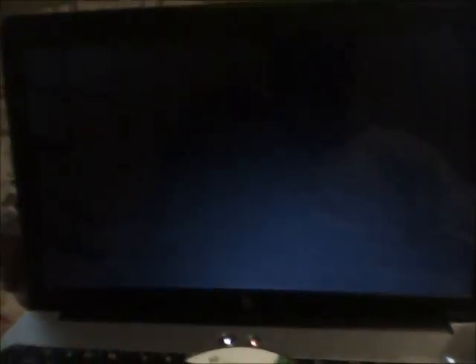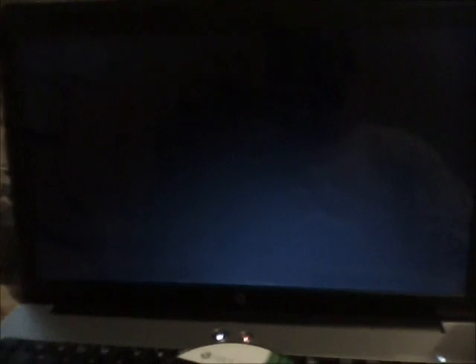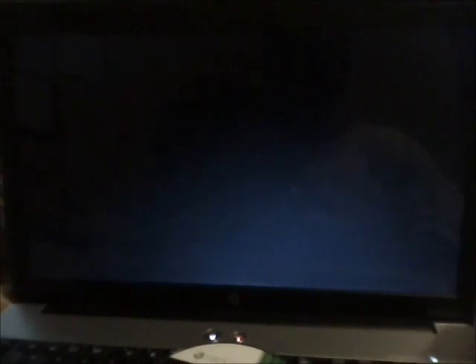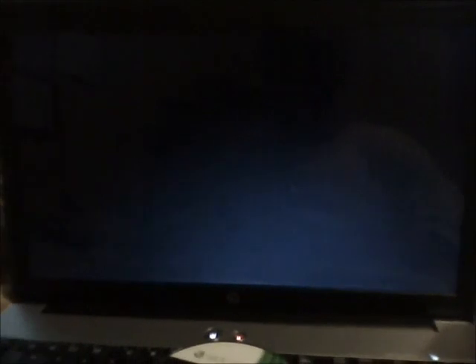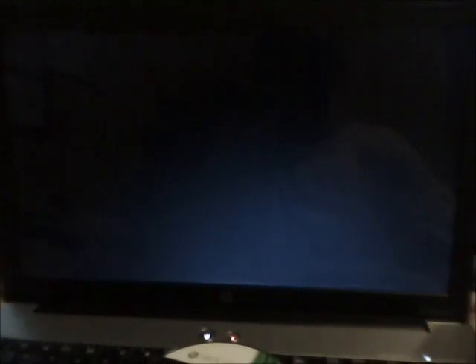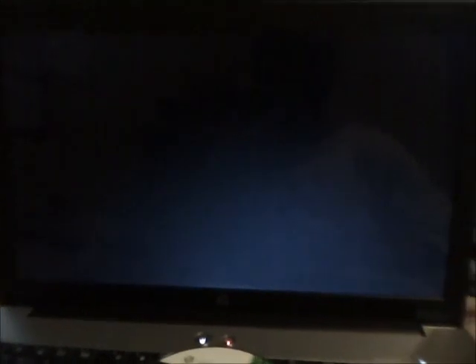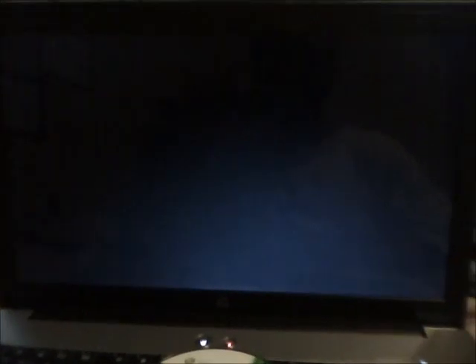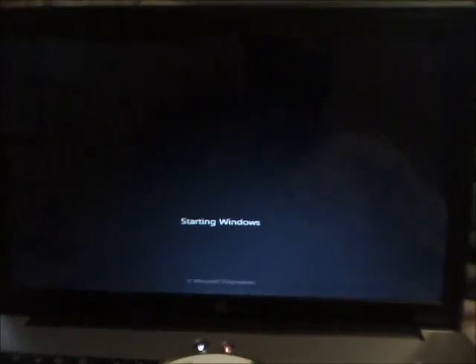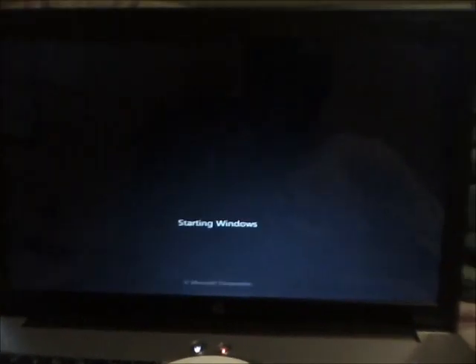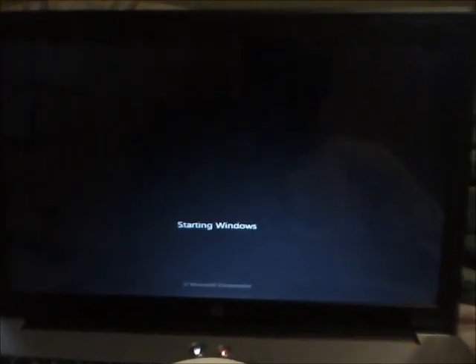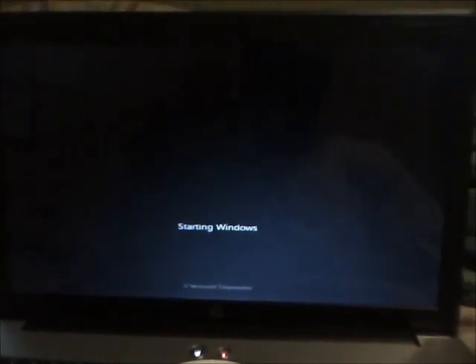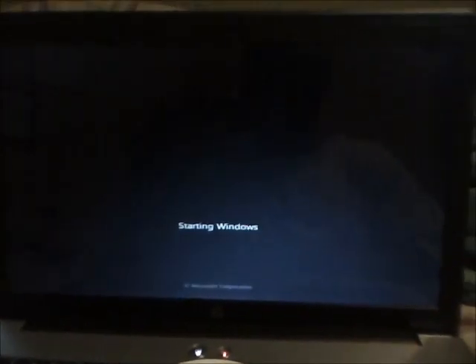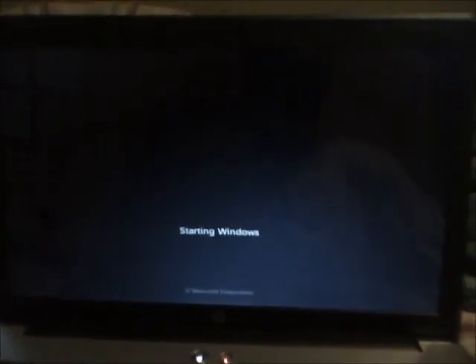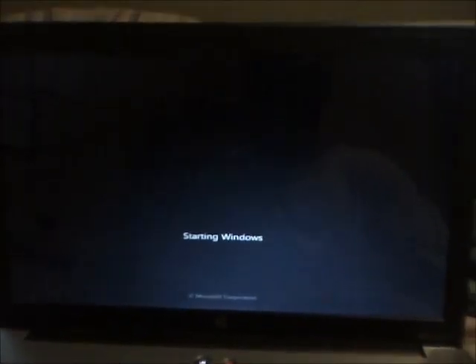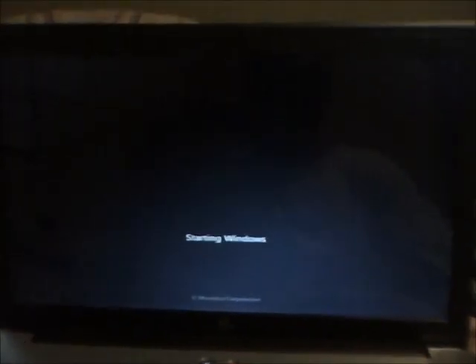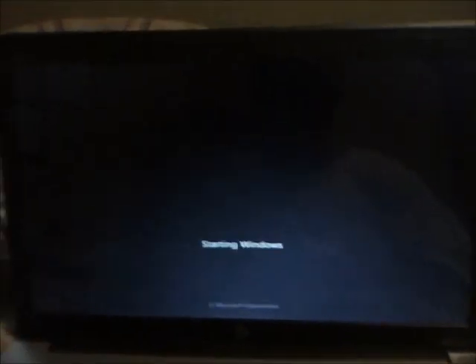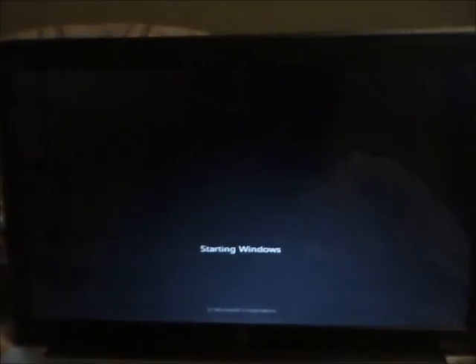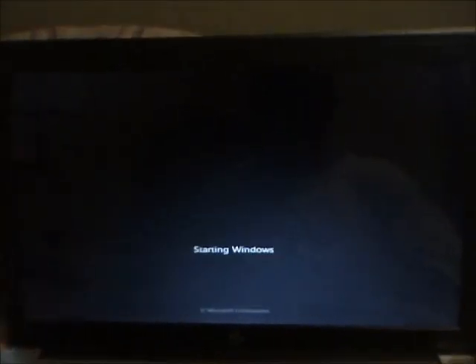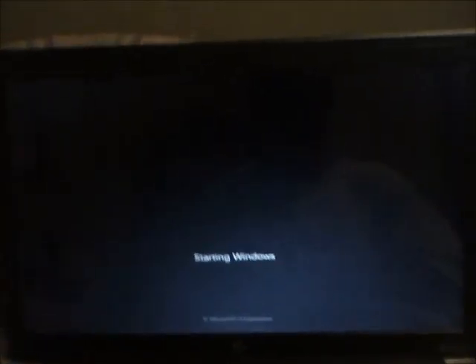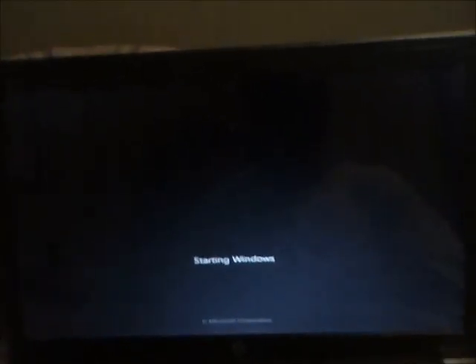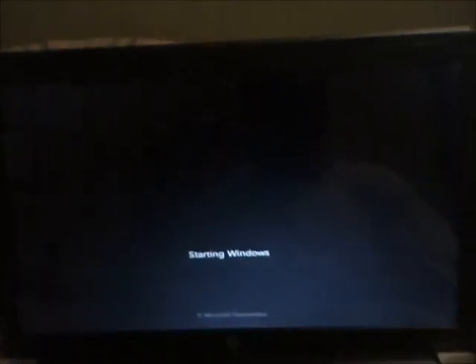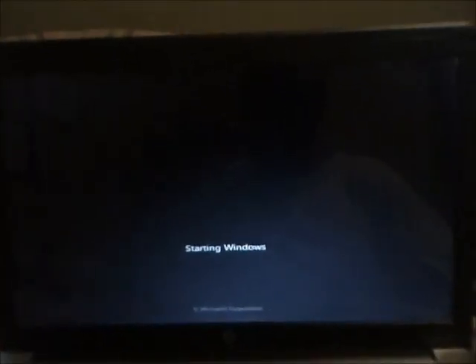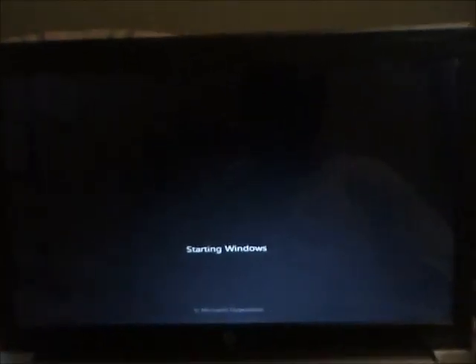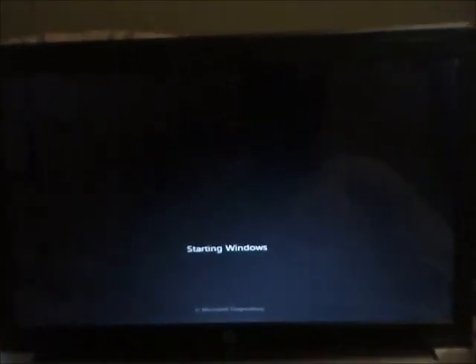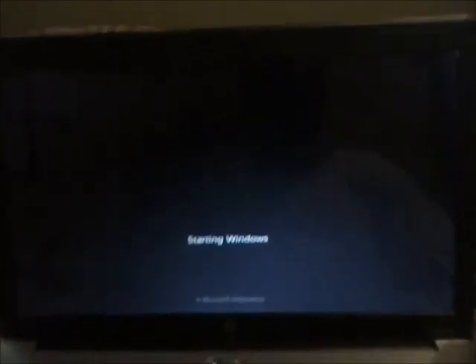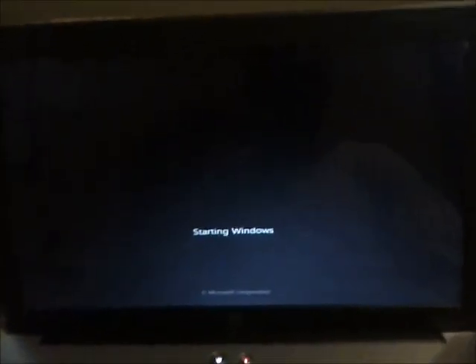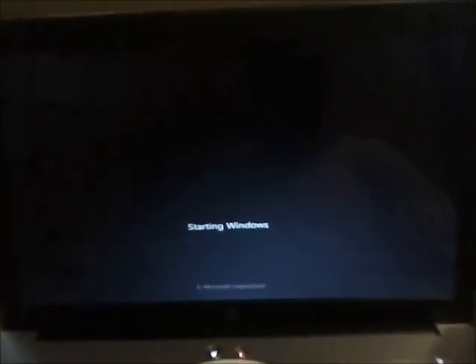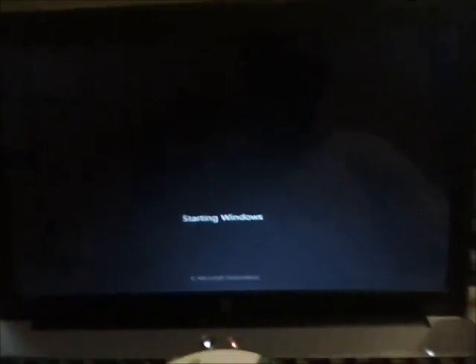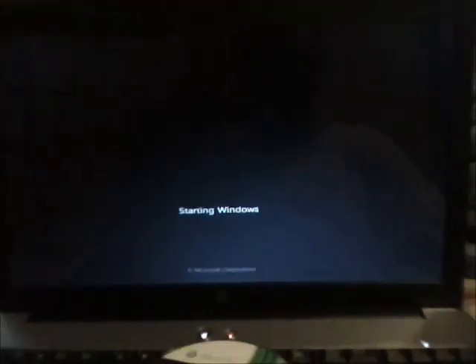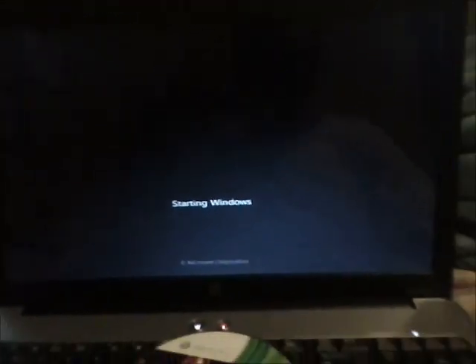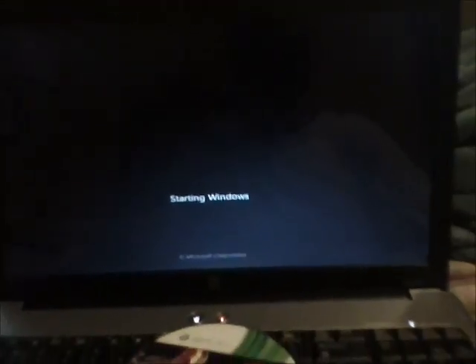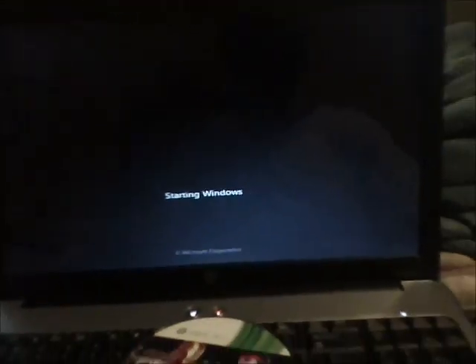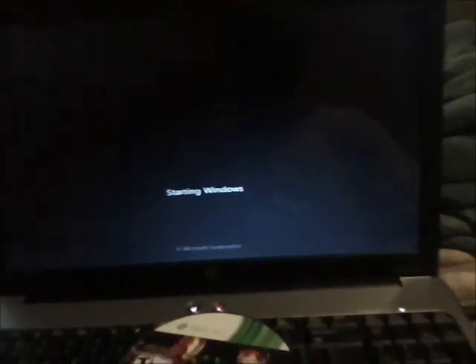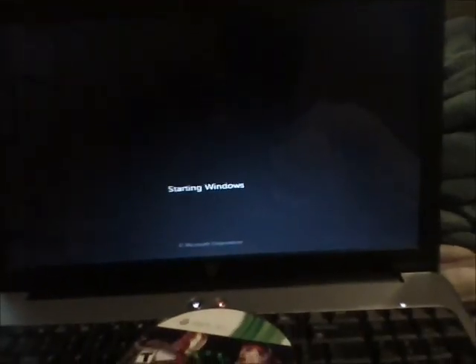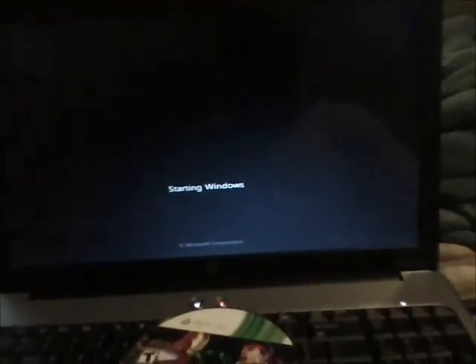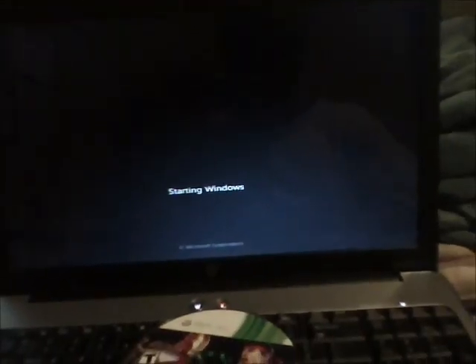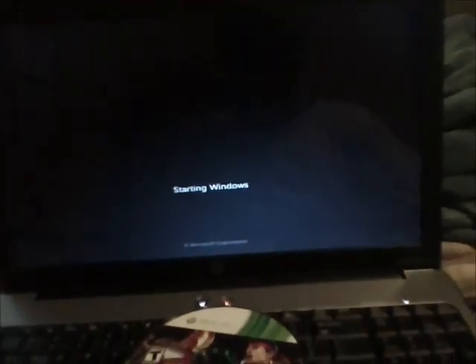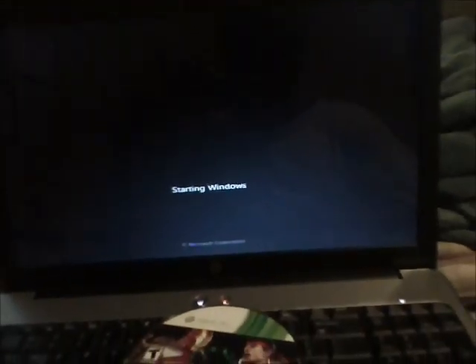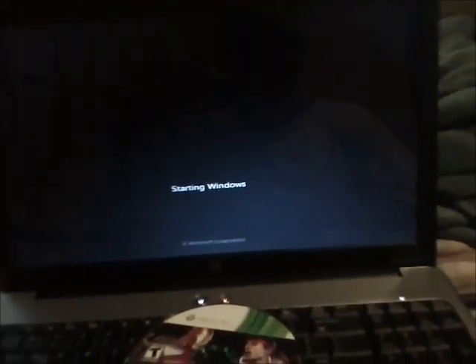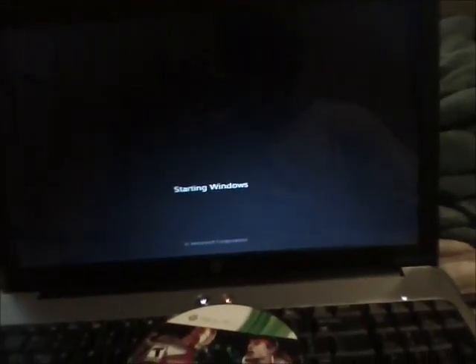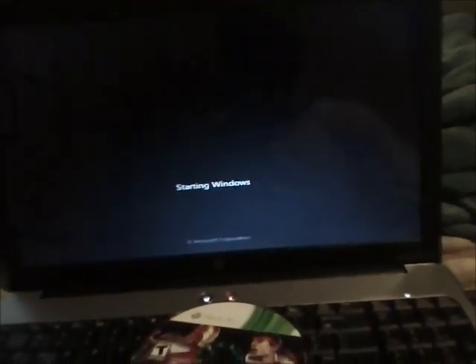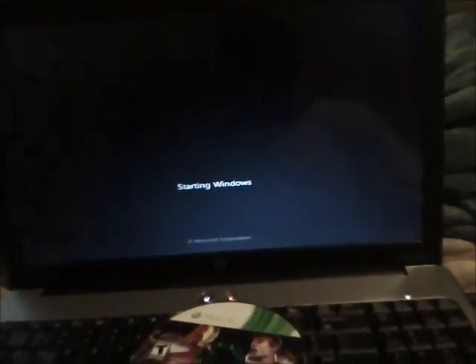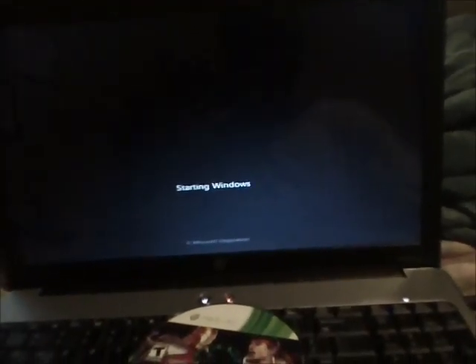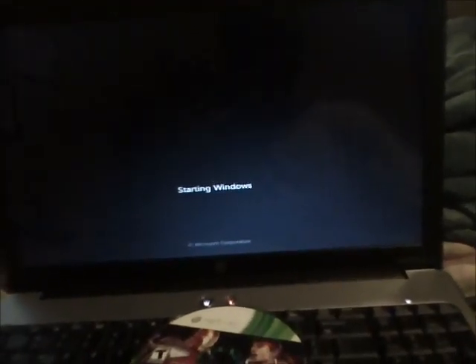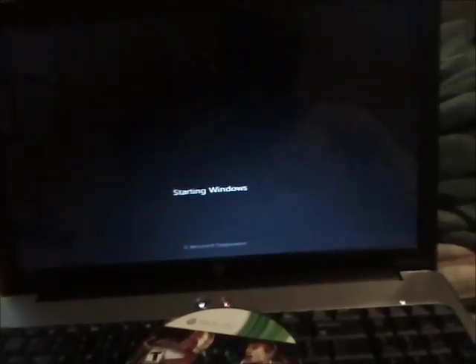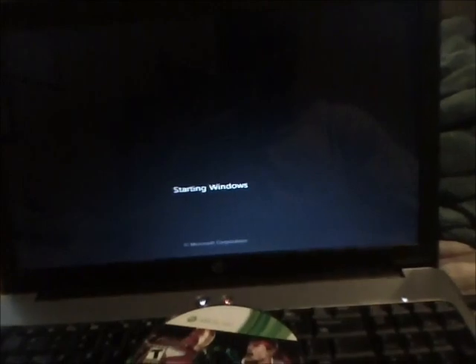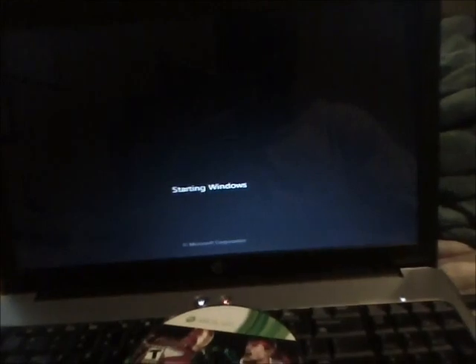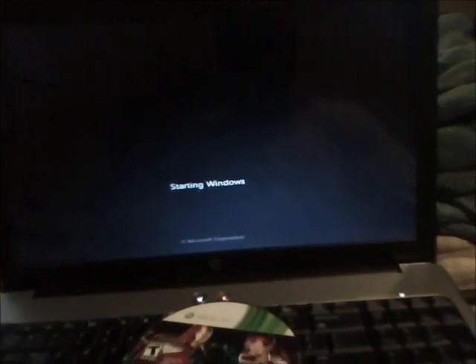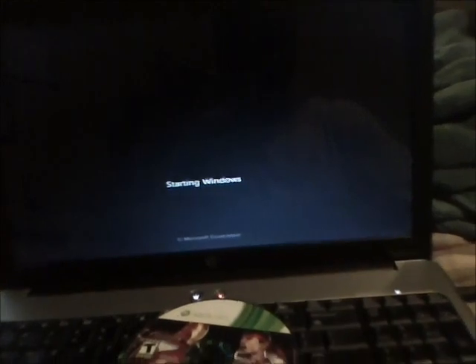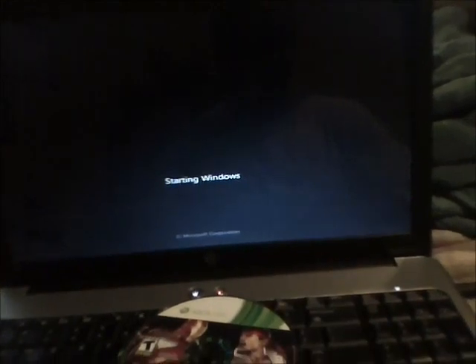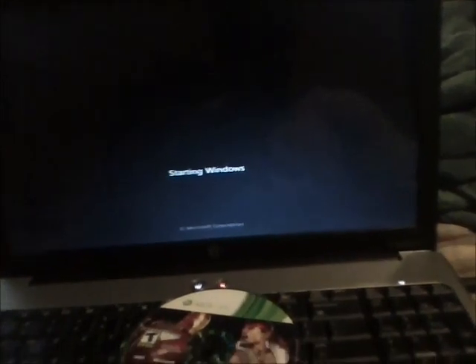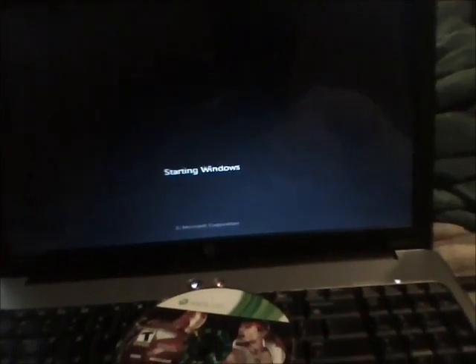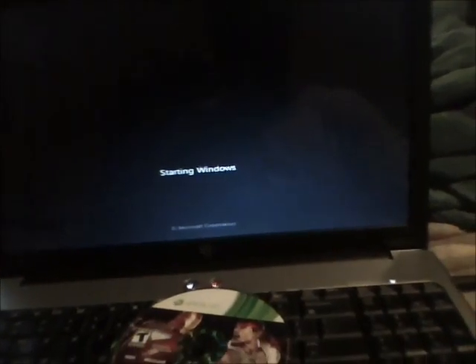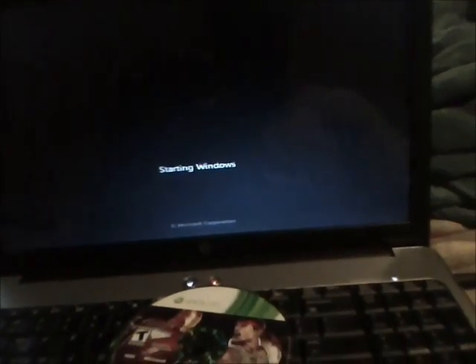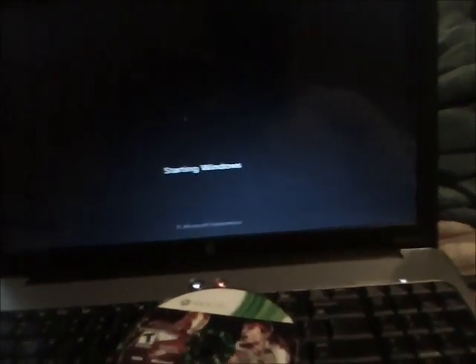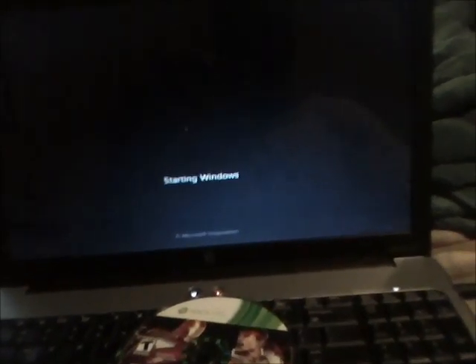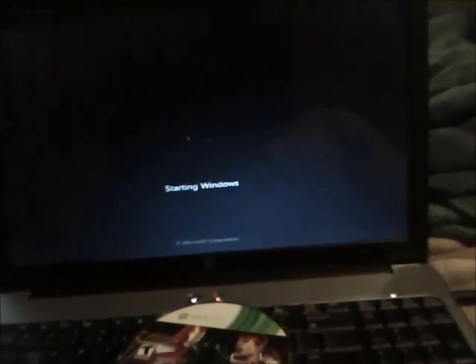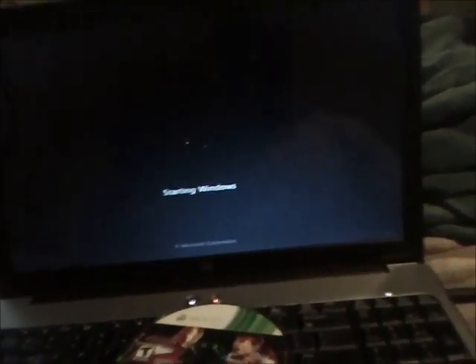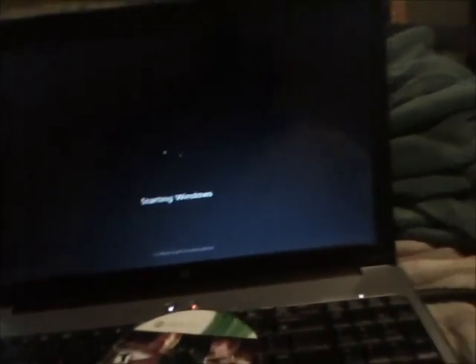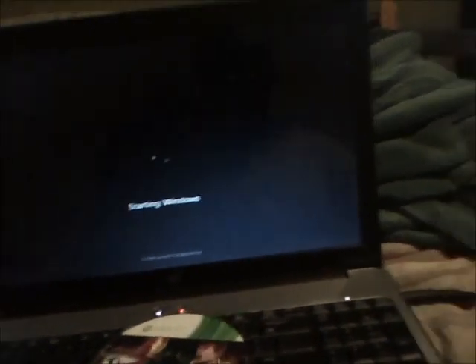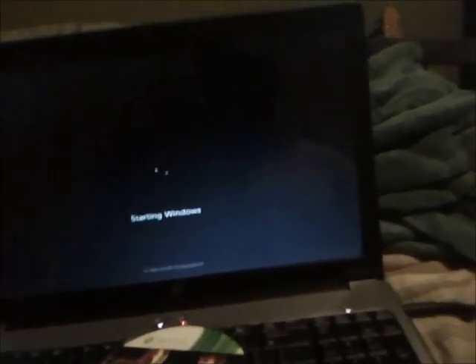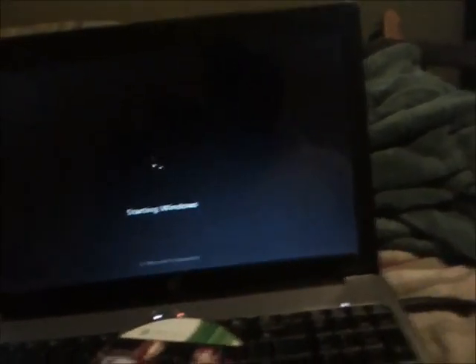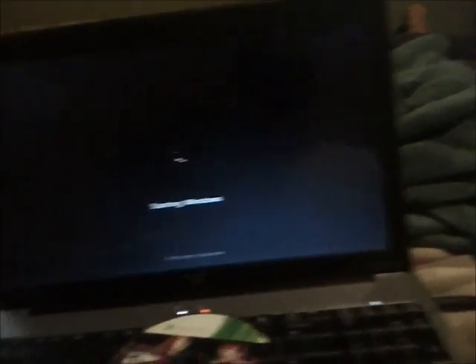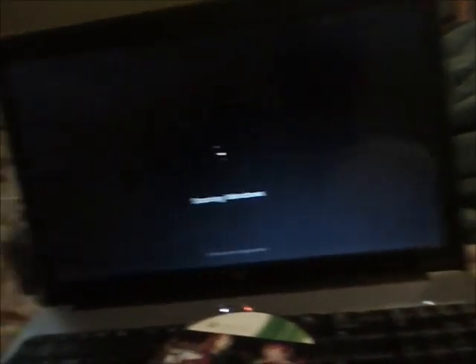And there you go. That's how you put Marvel vs. Capcom 3 on your PC. Have fun.